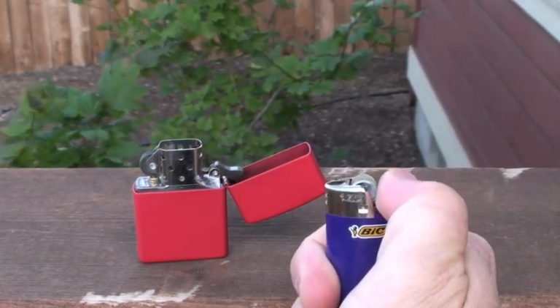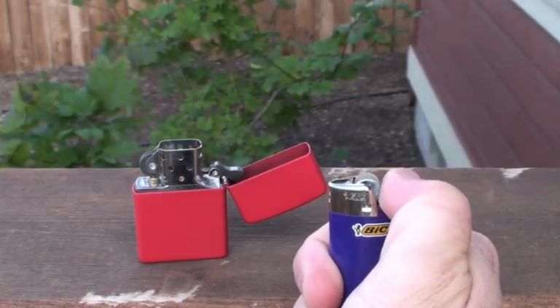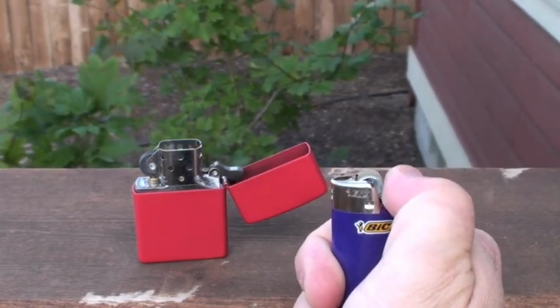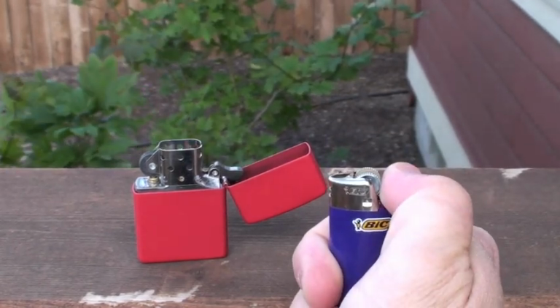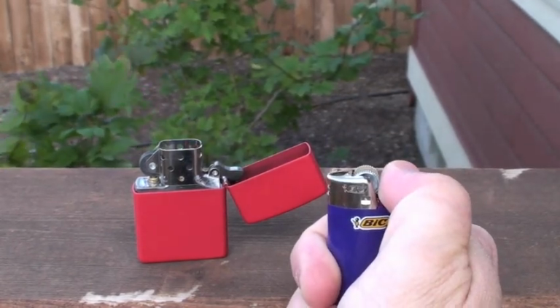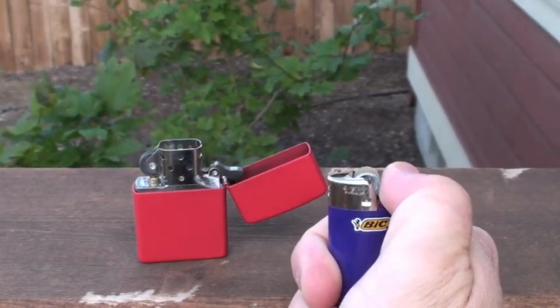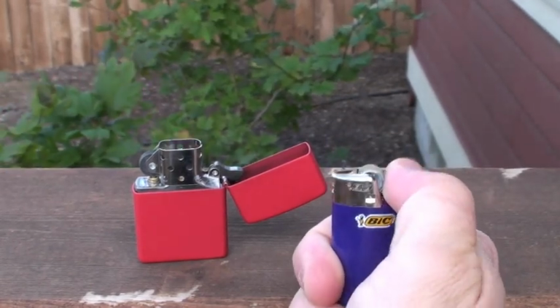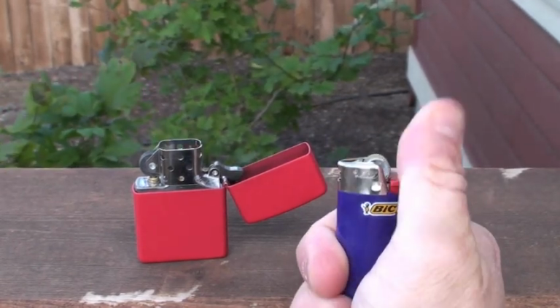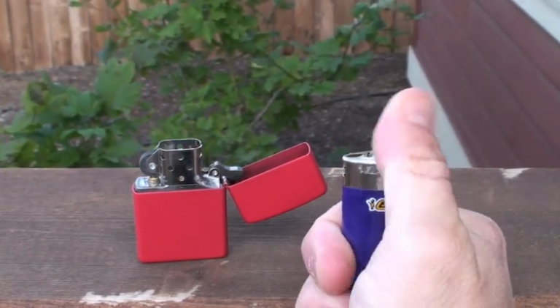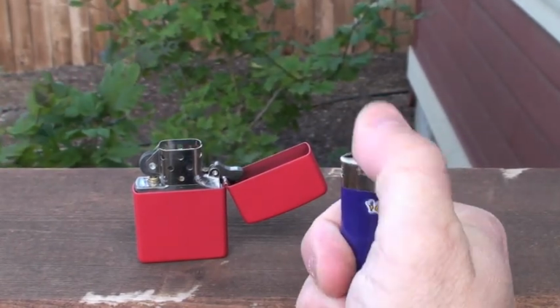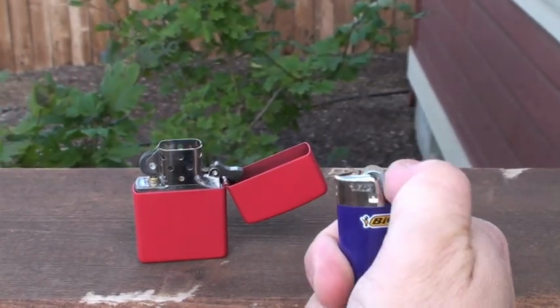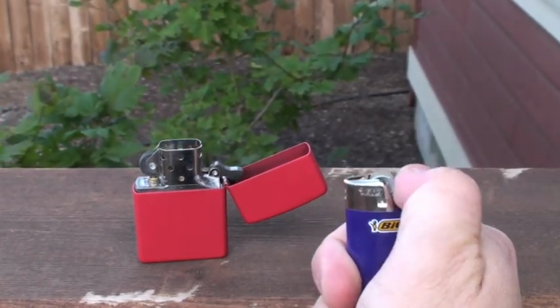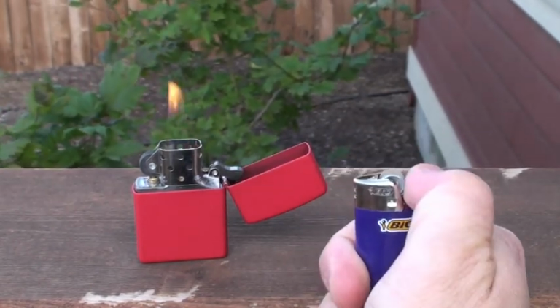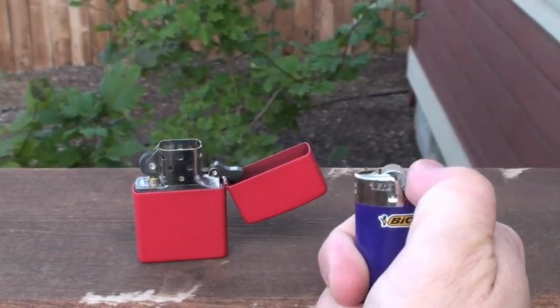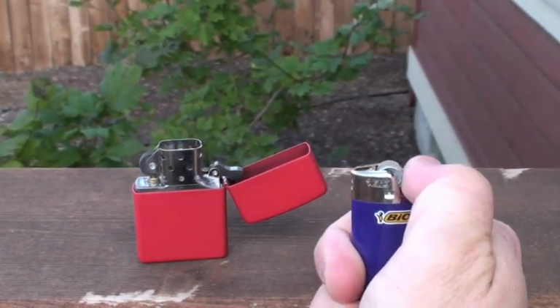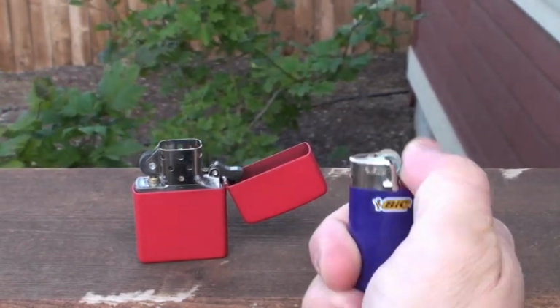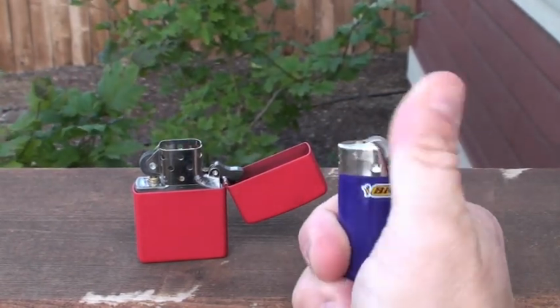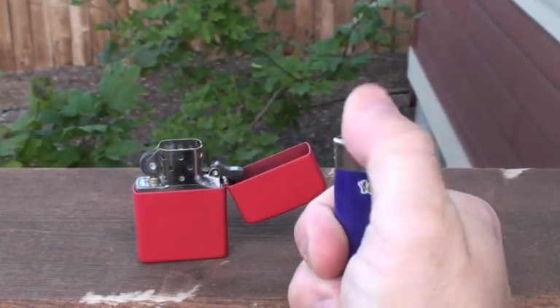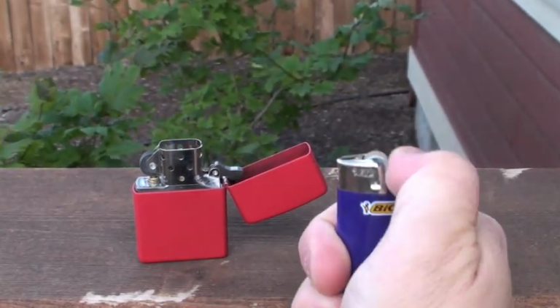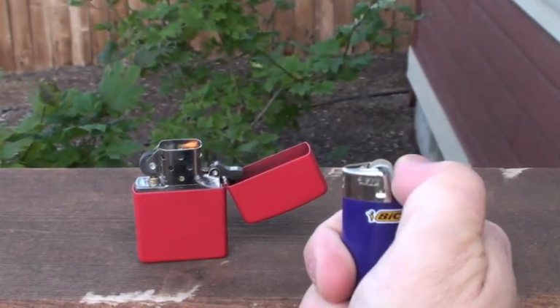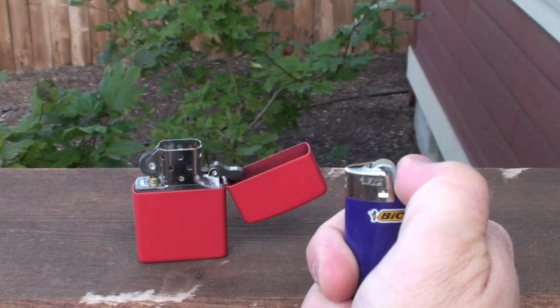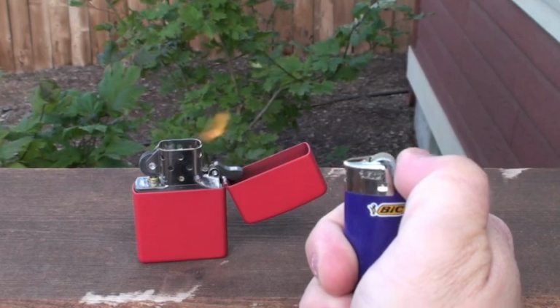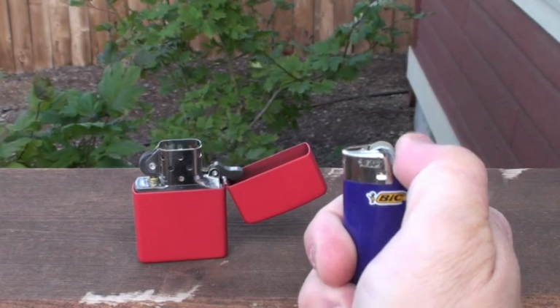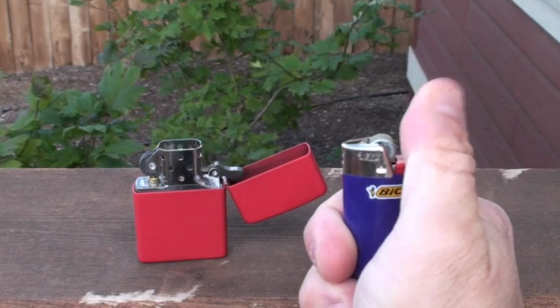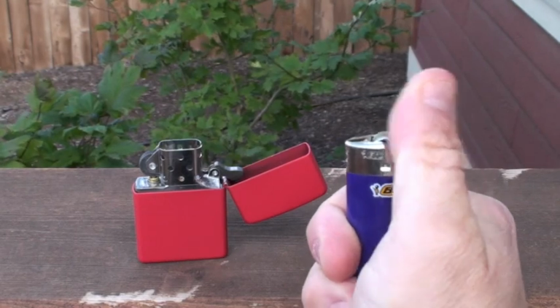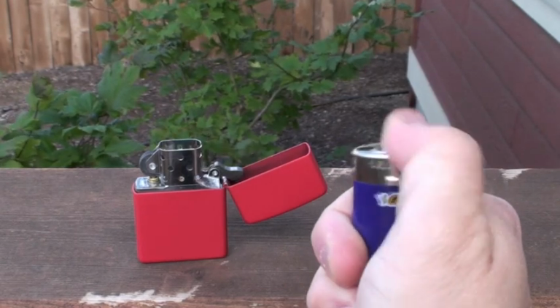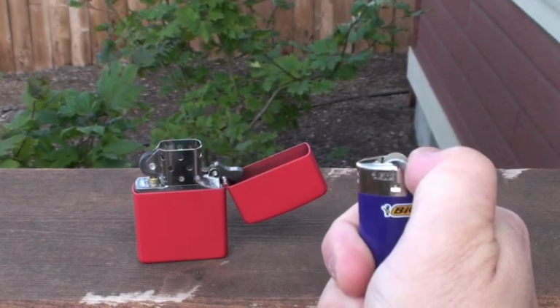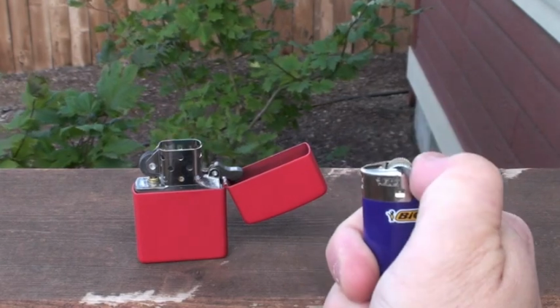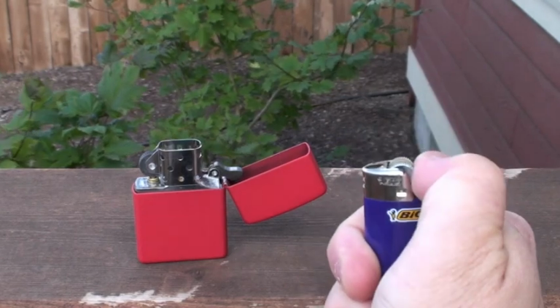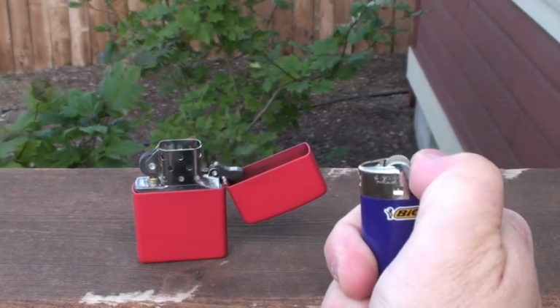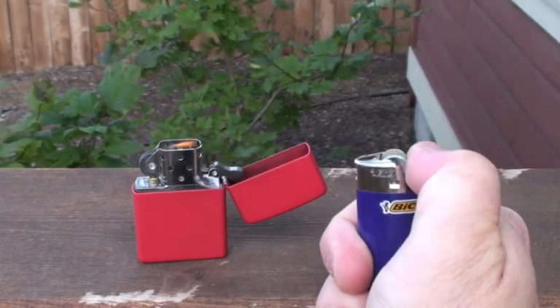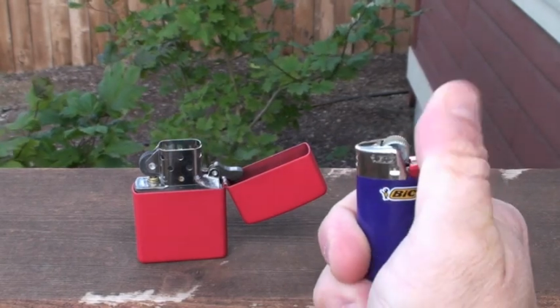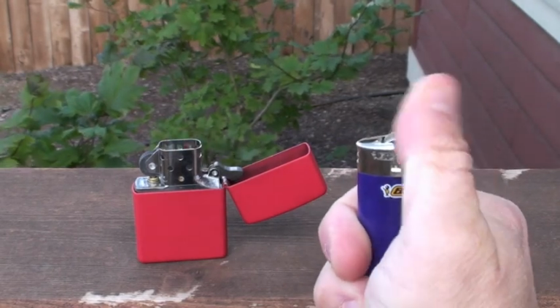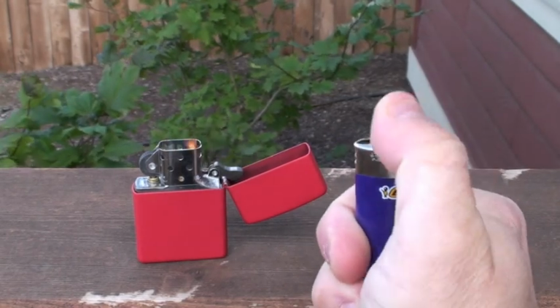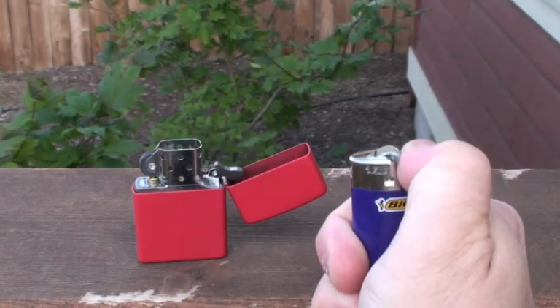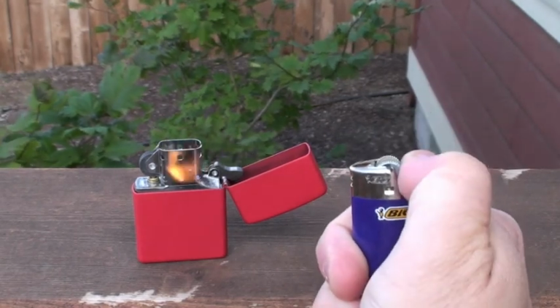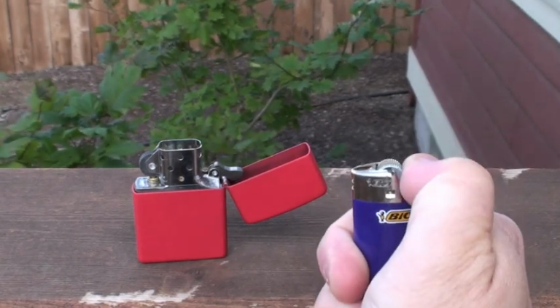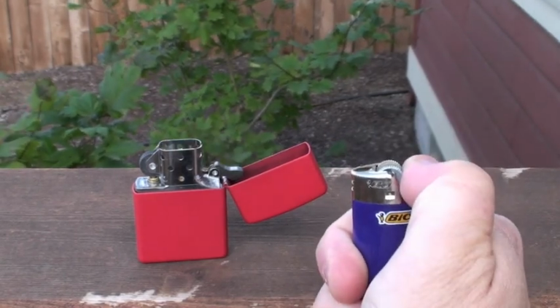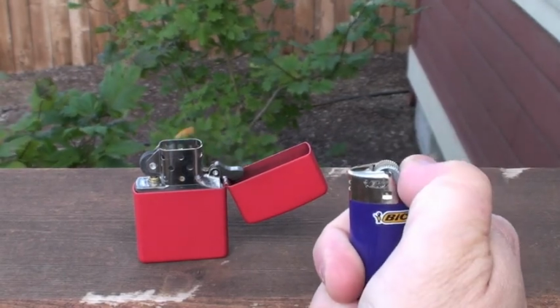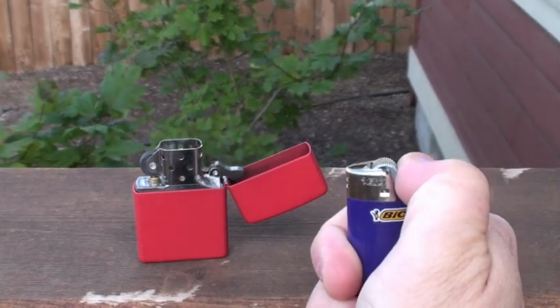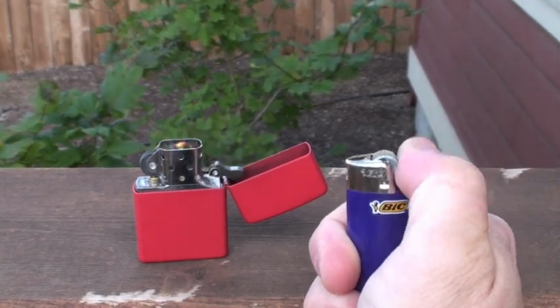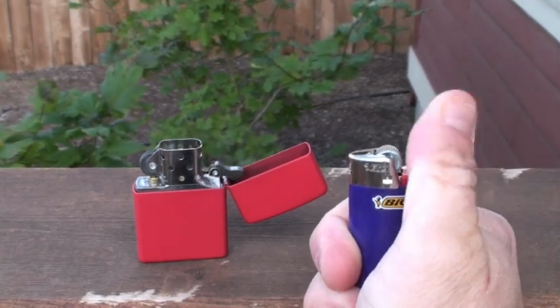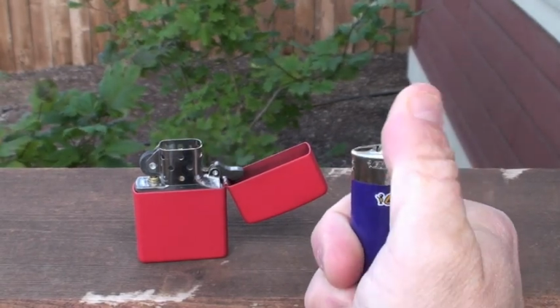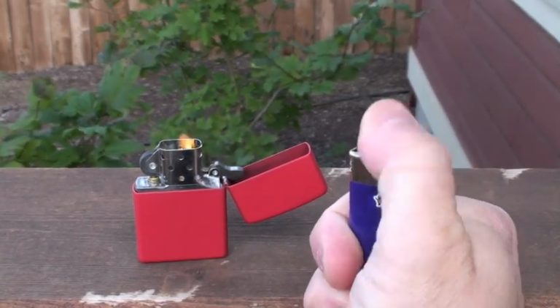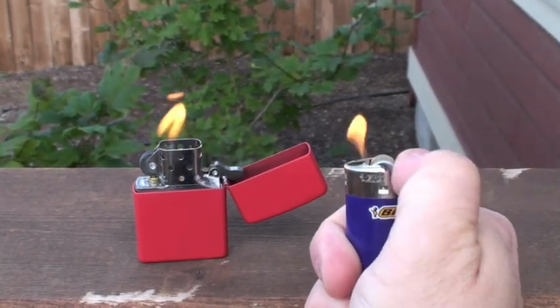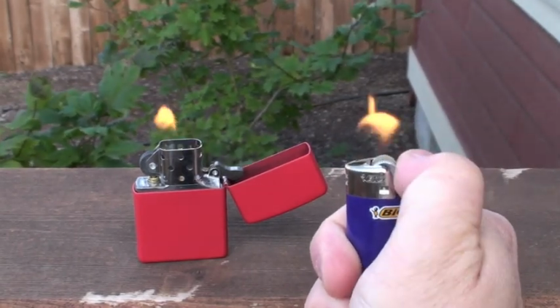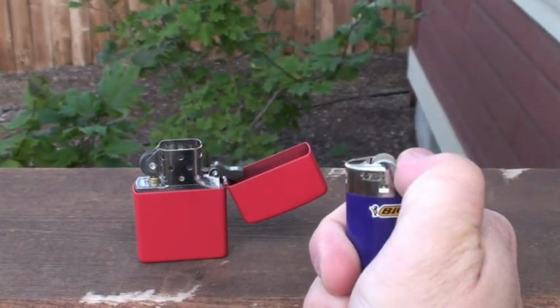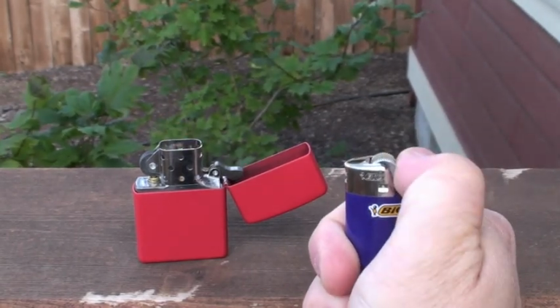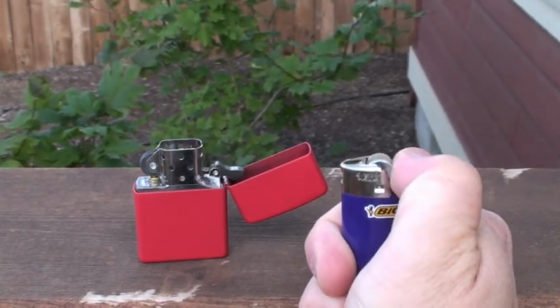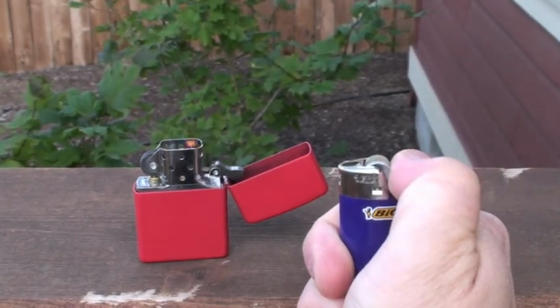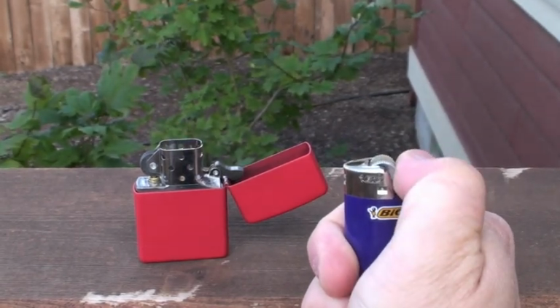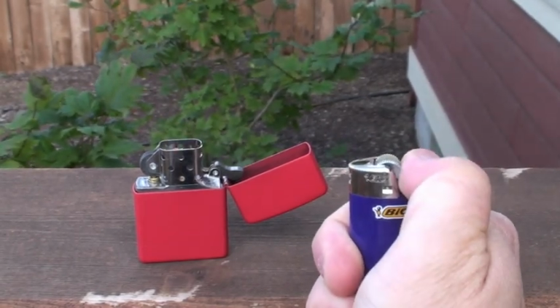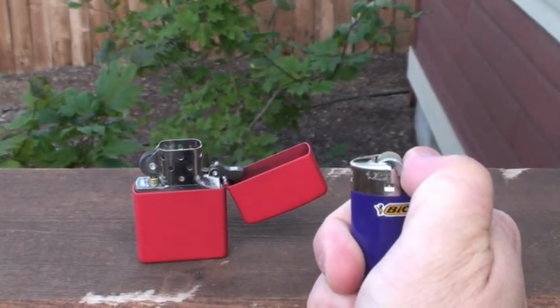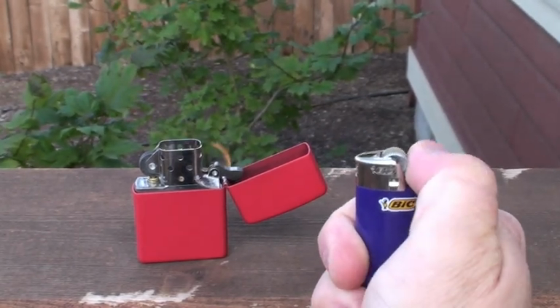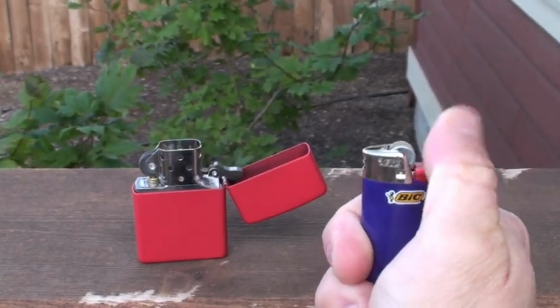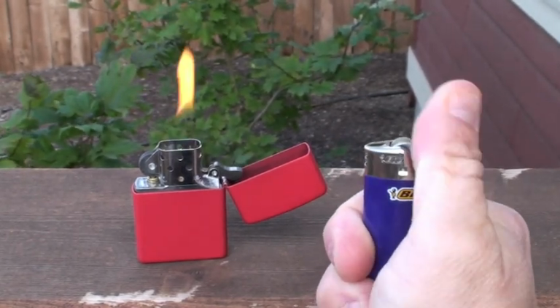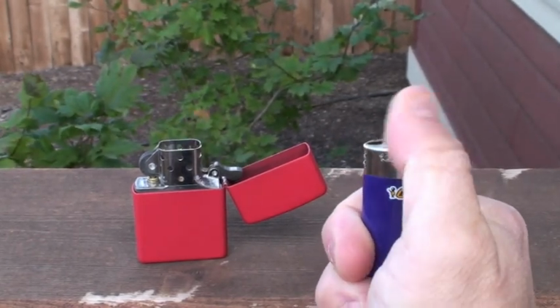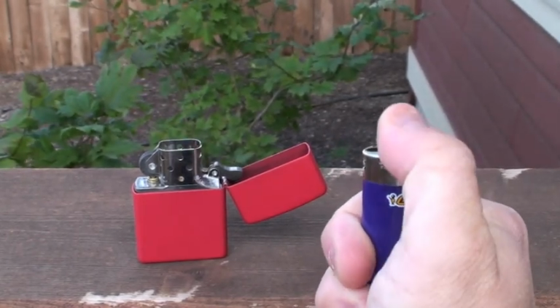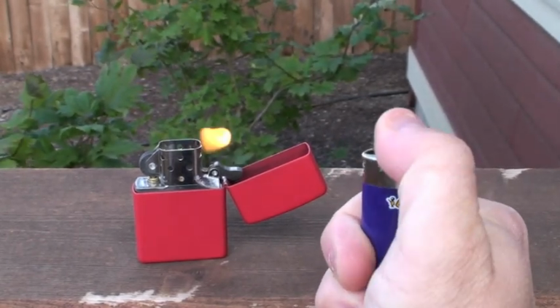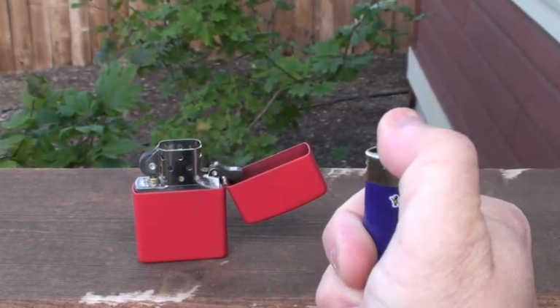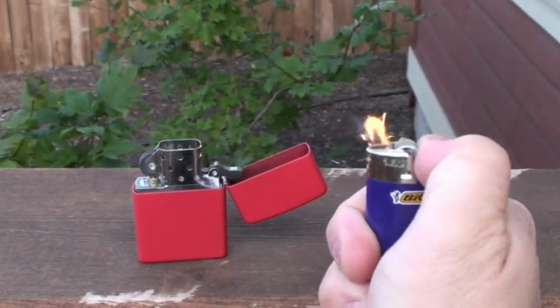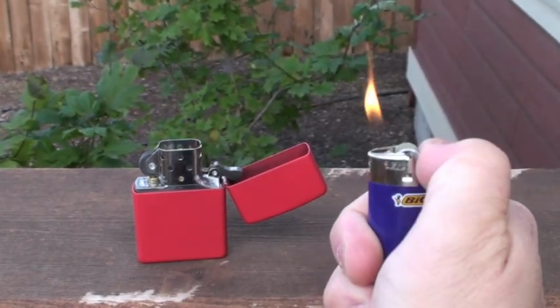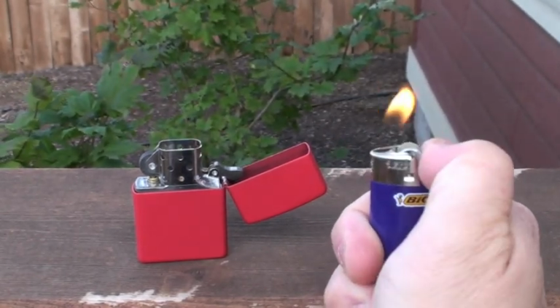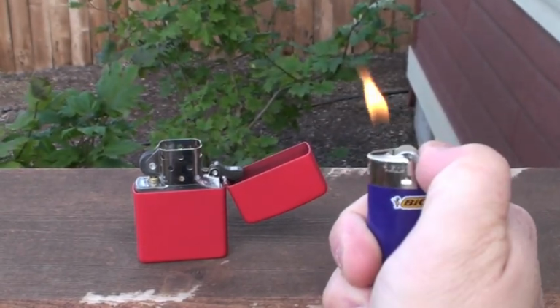There we go. Is the Zippo worth it? I'd say yes, in my opinion.